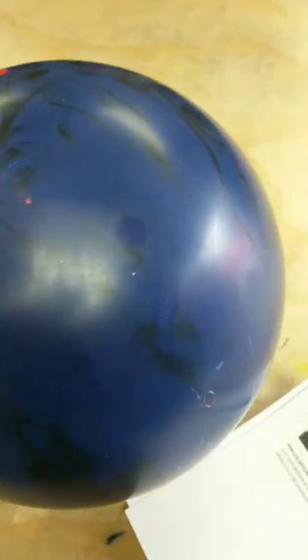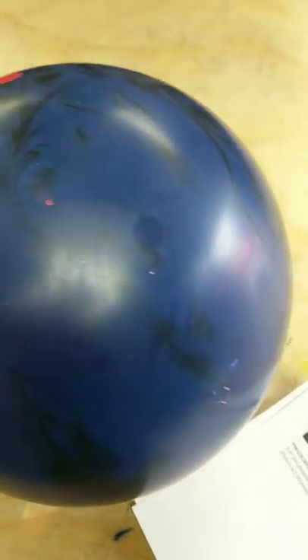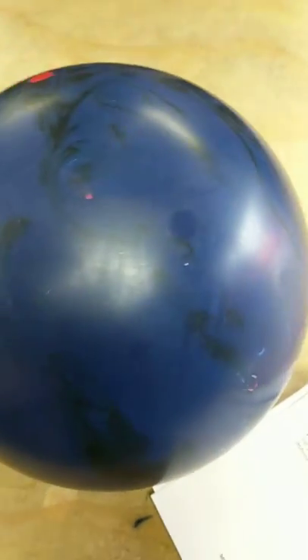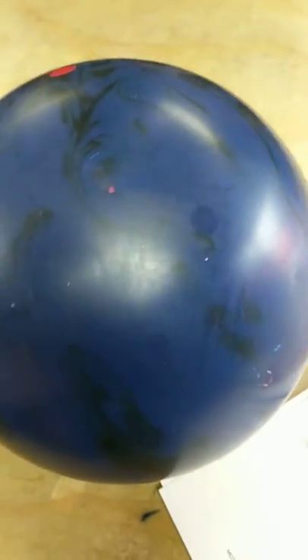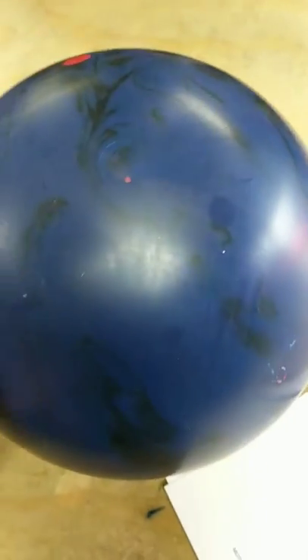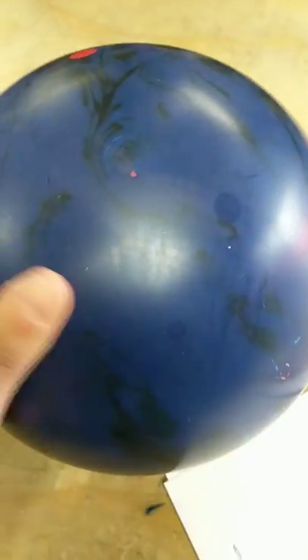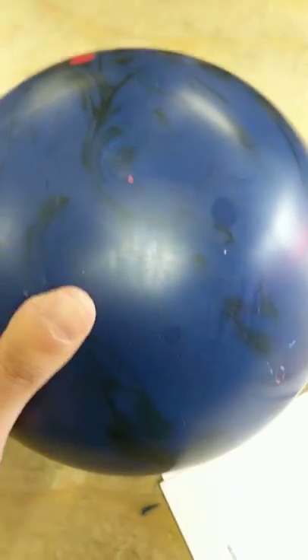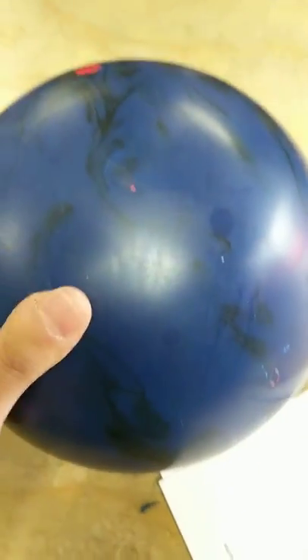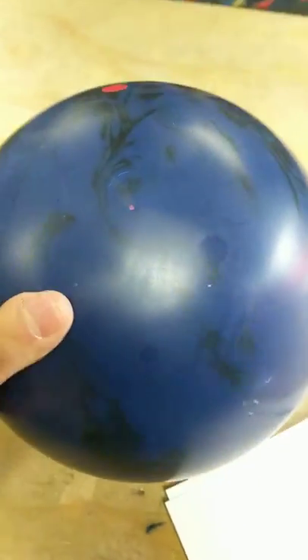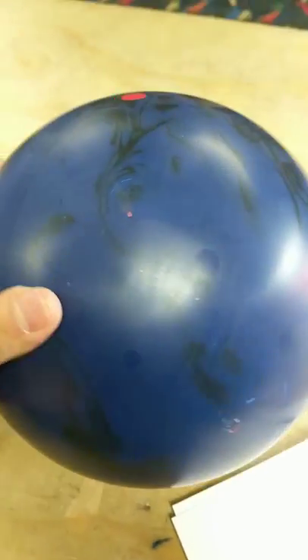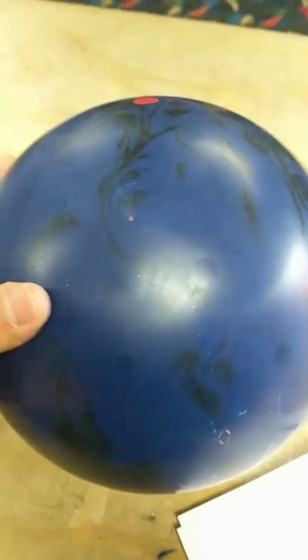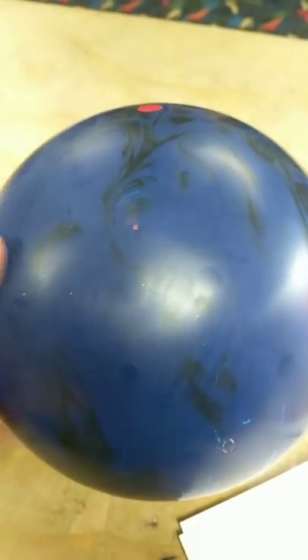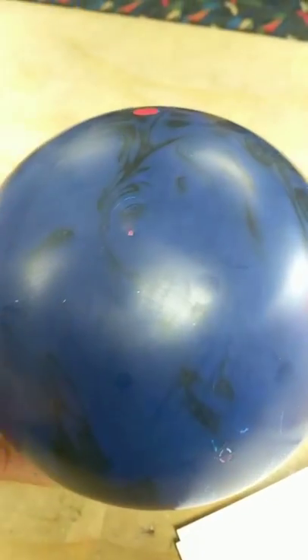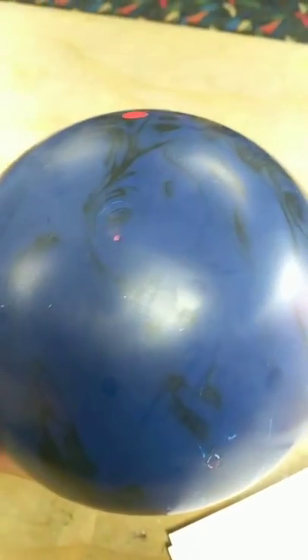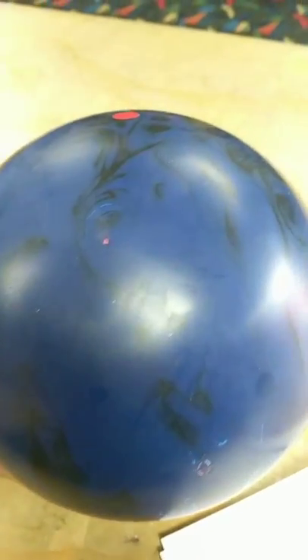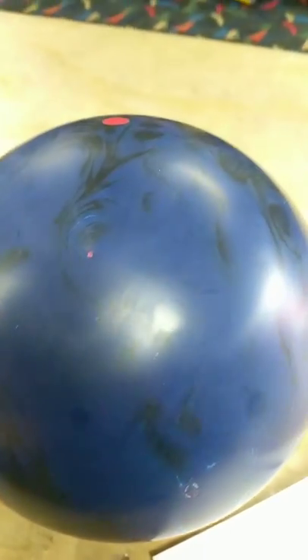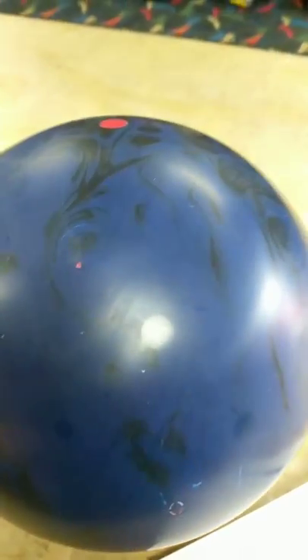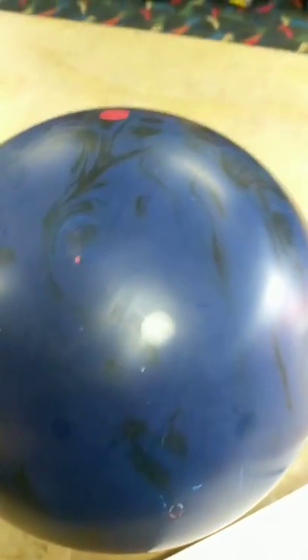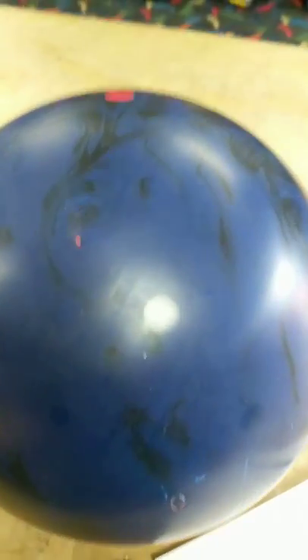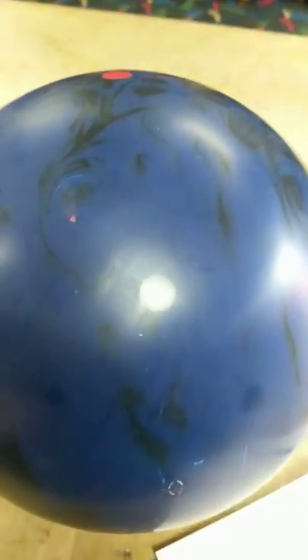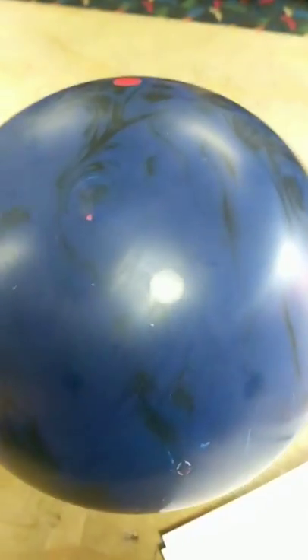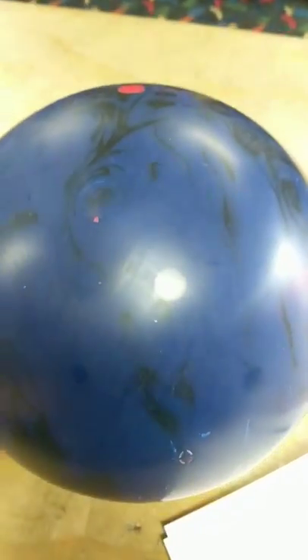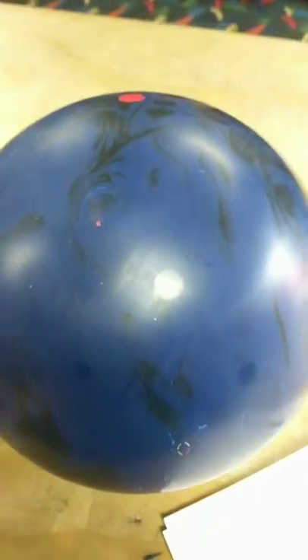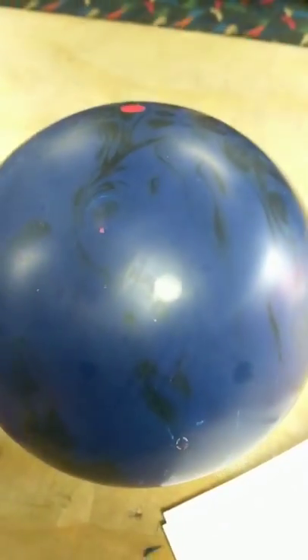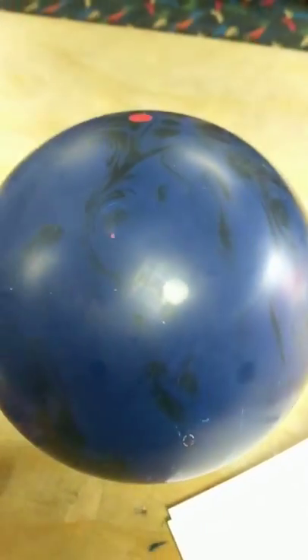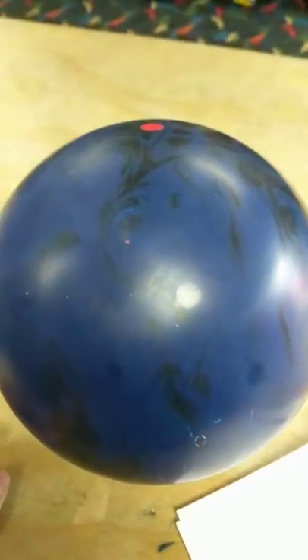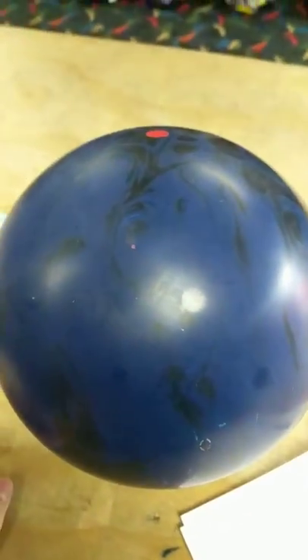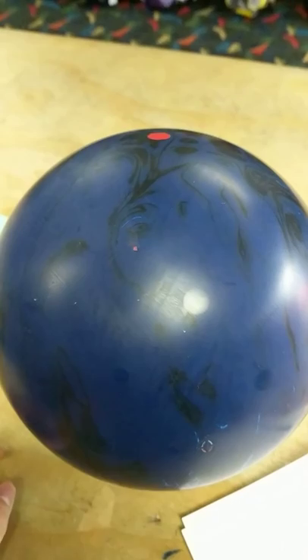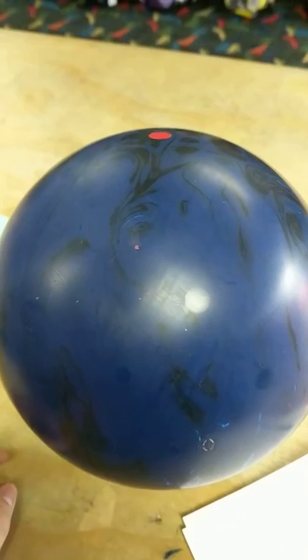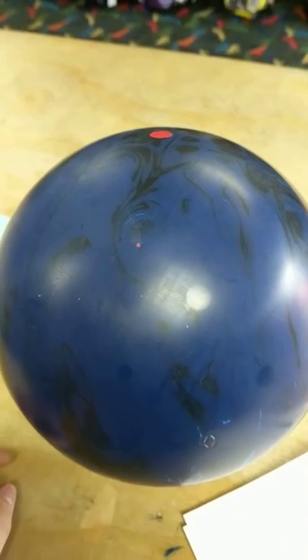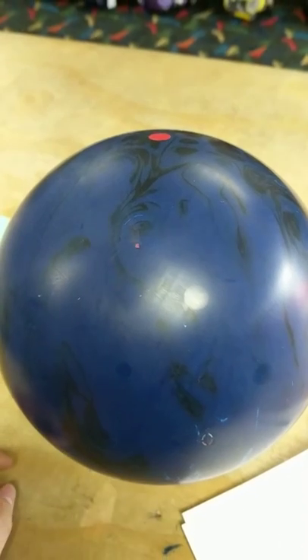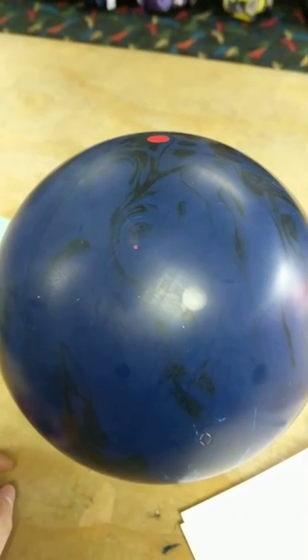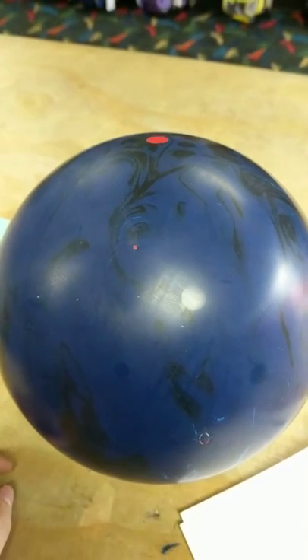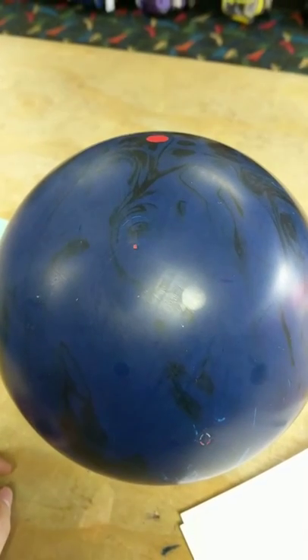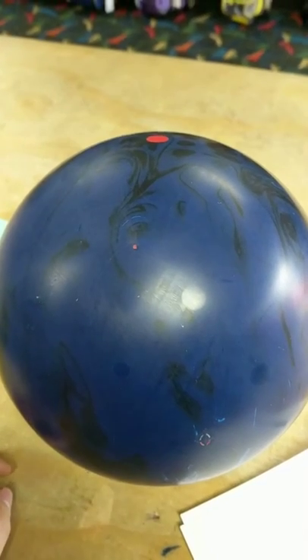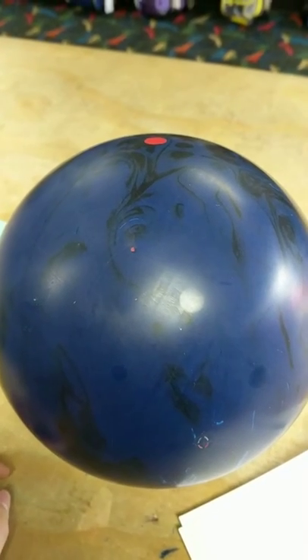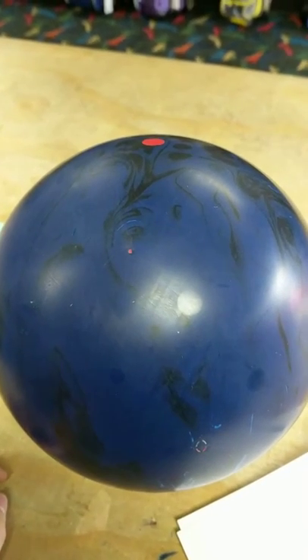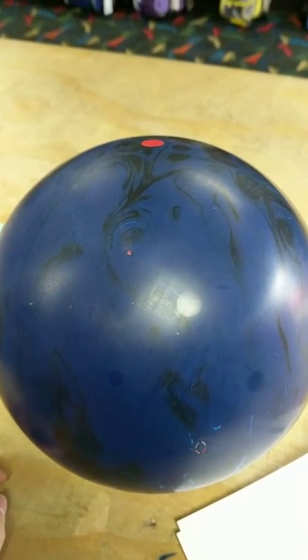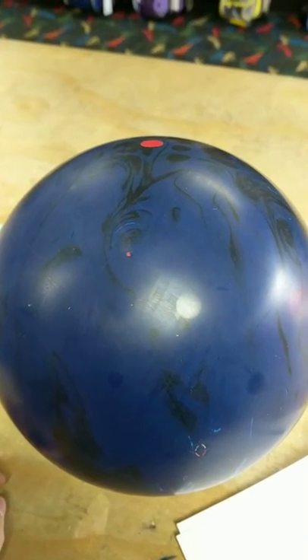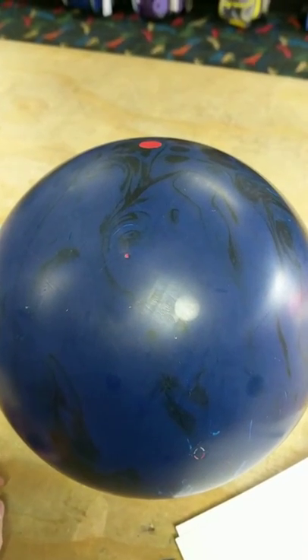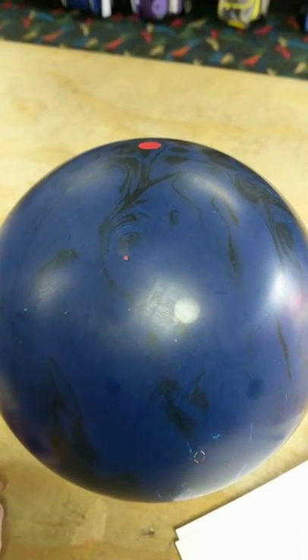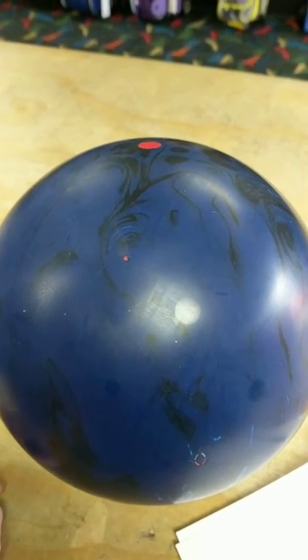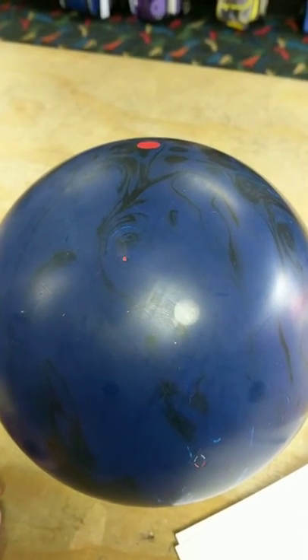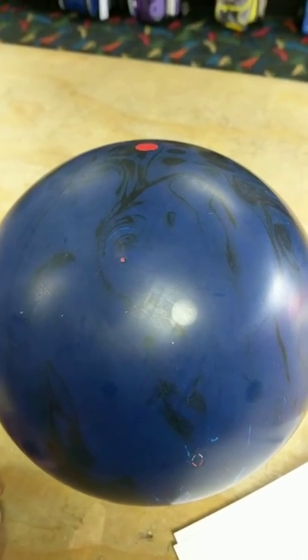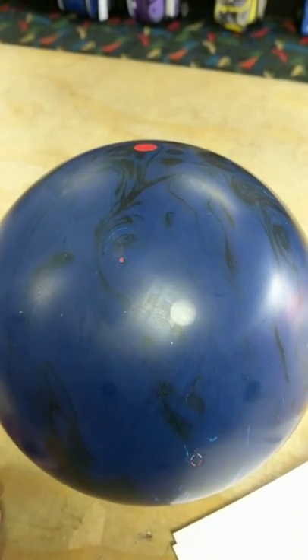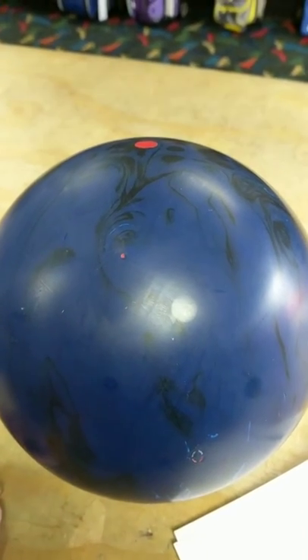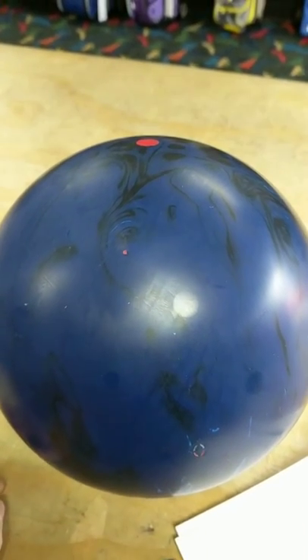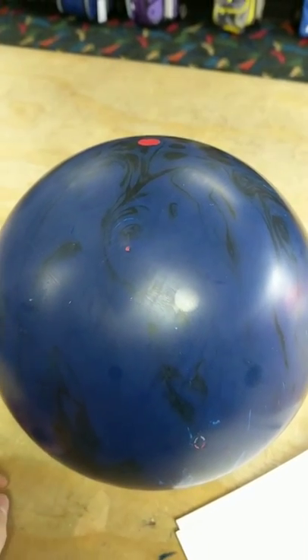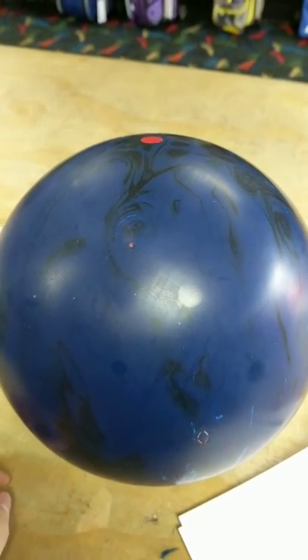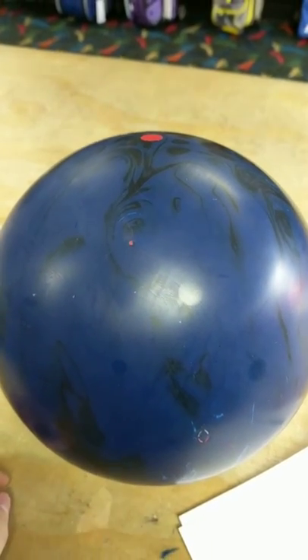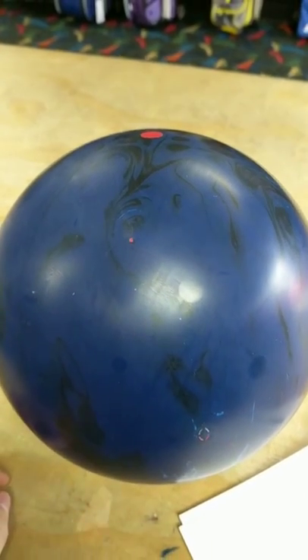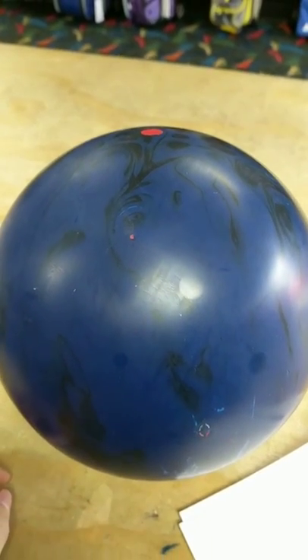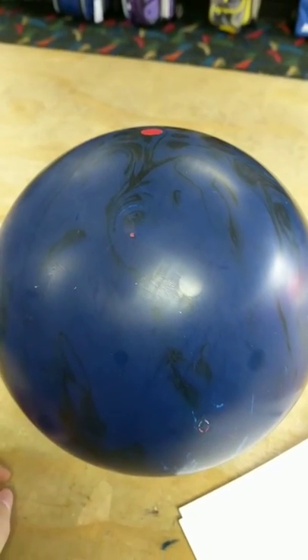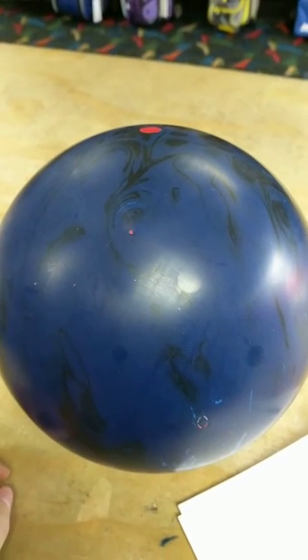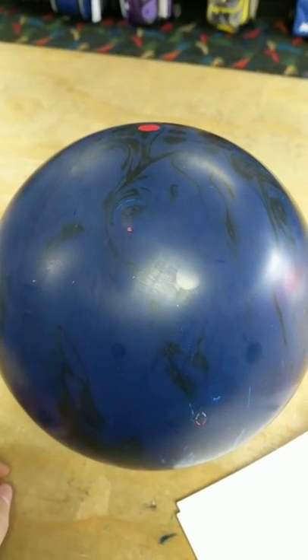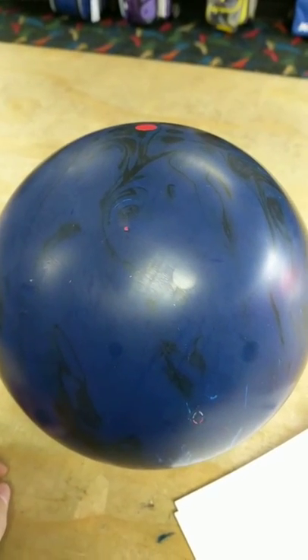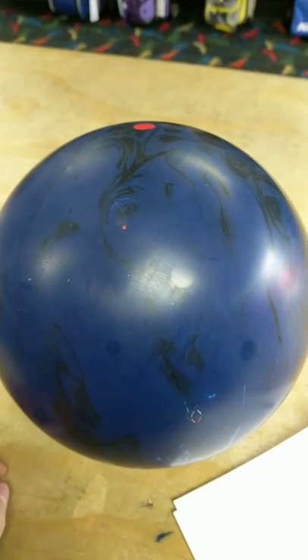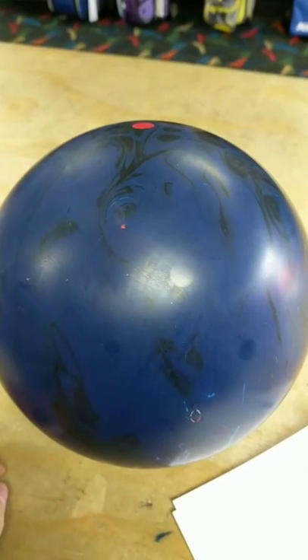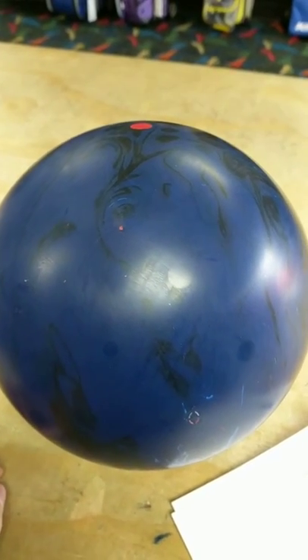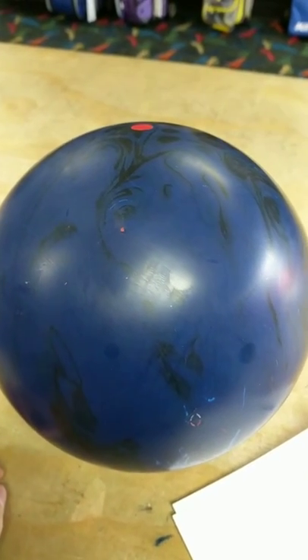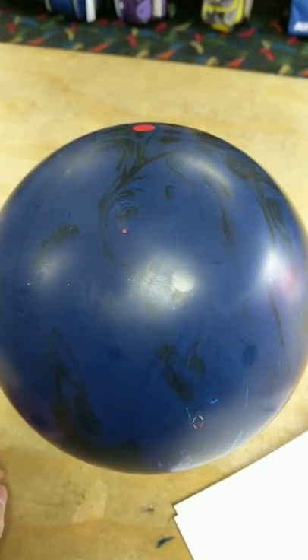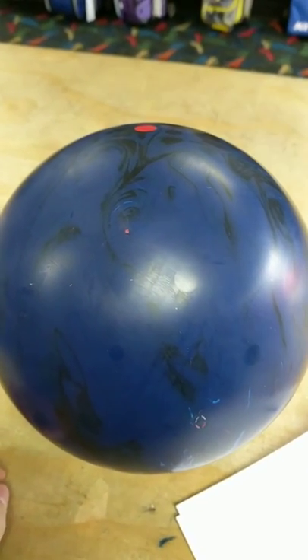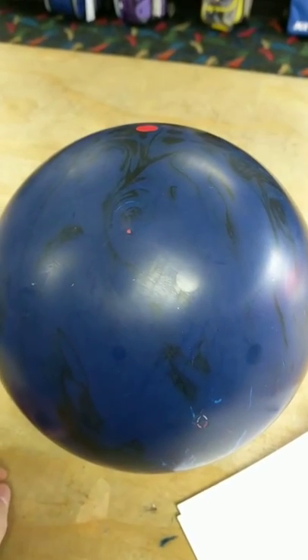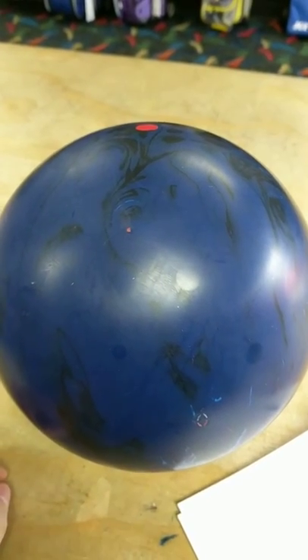My next video will probably be how I drill it. I got a pretty good looking pin here, so I'll figure it out and I'll post another little update.